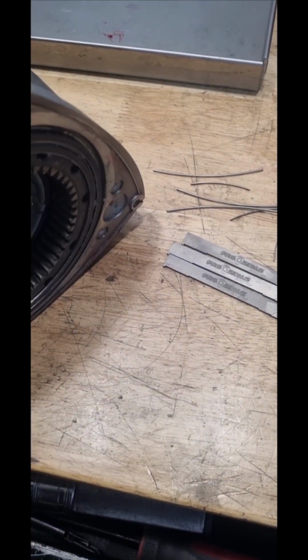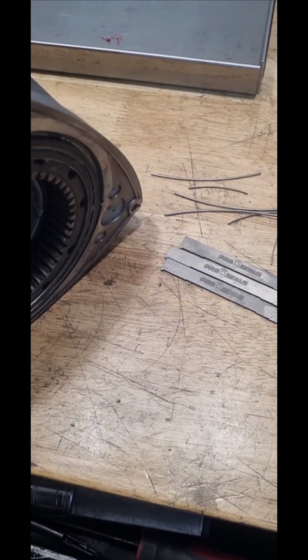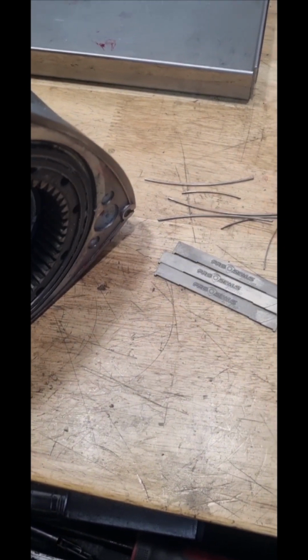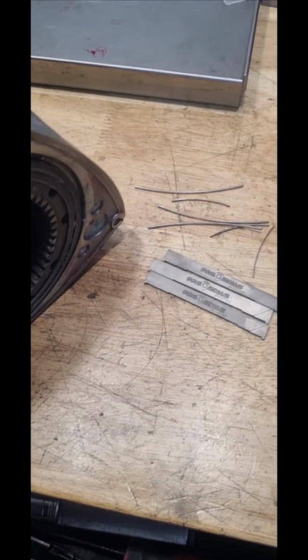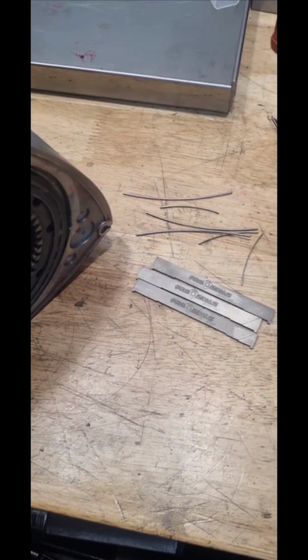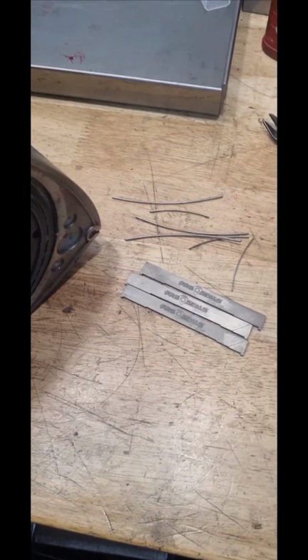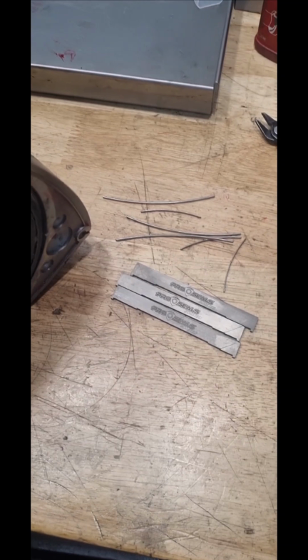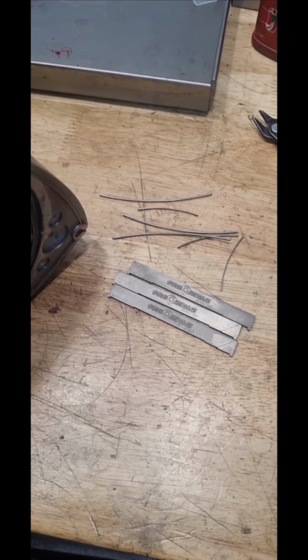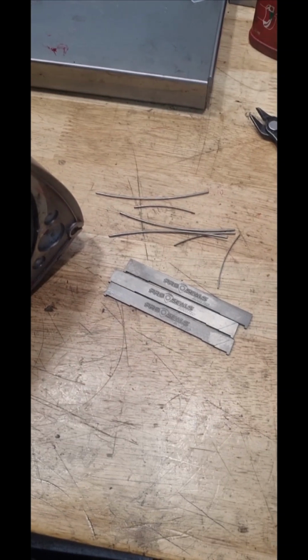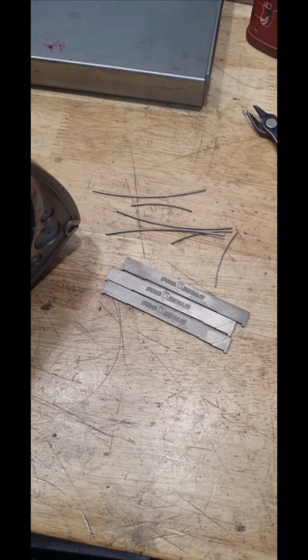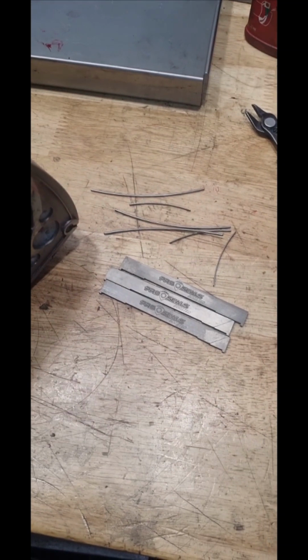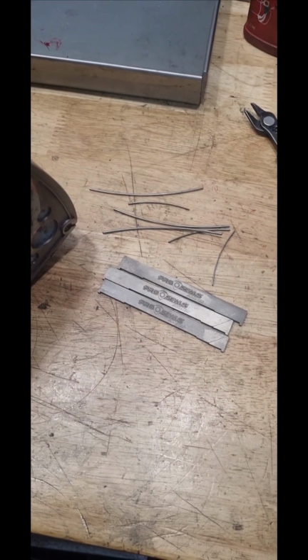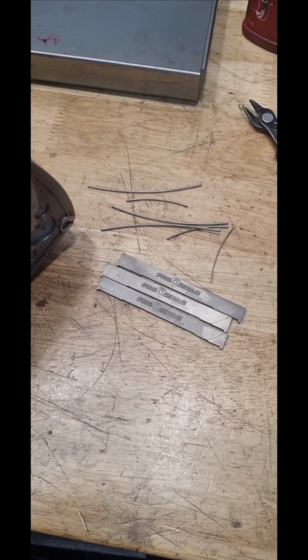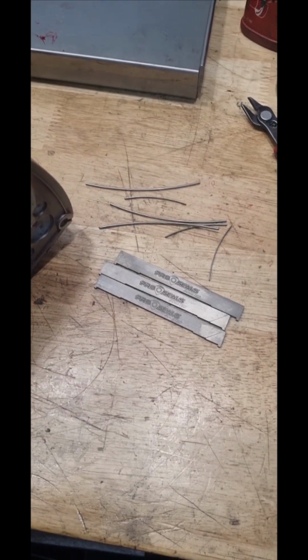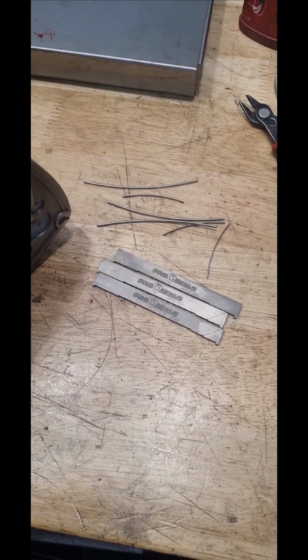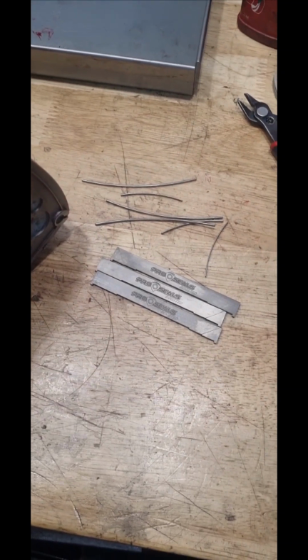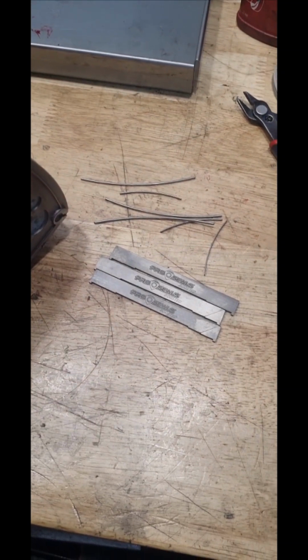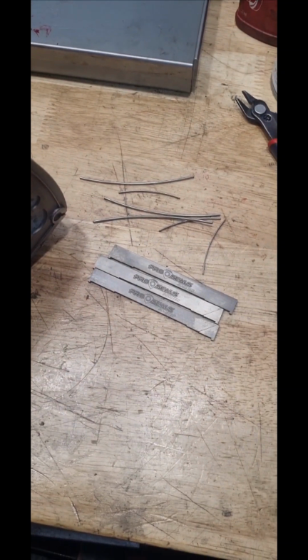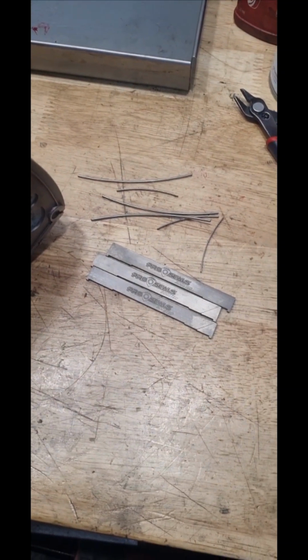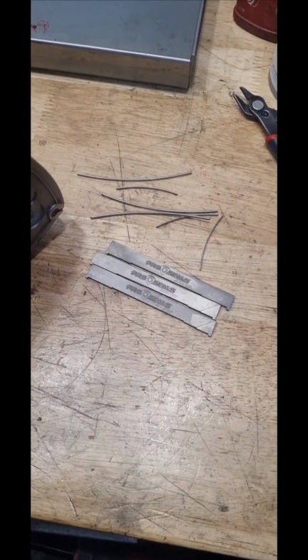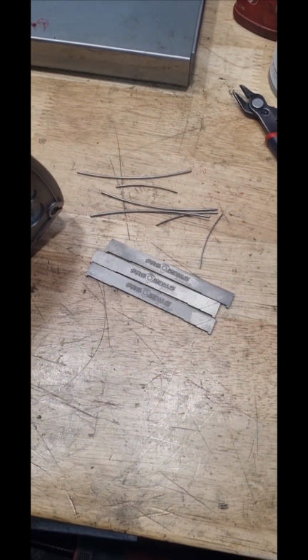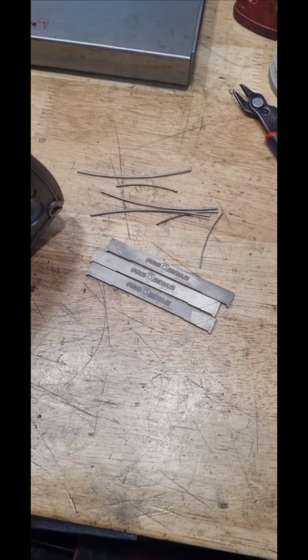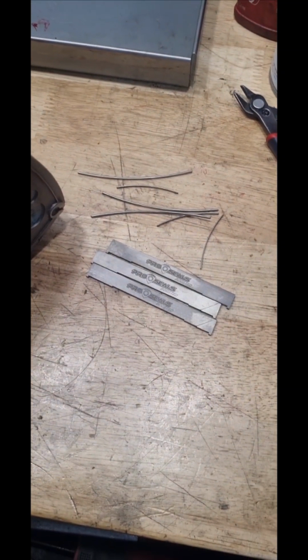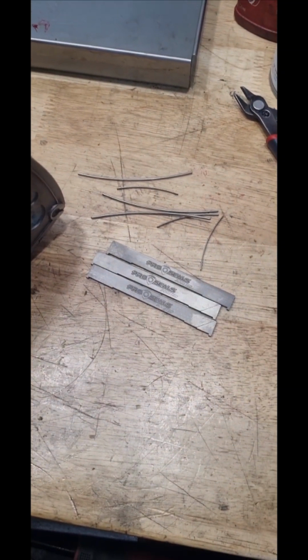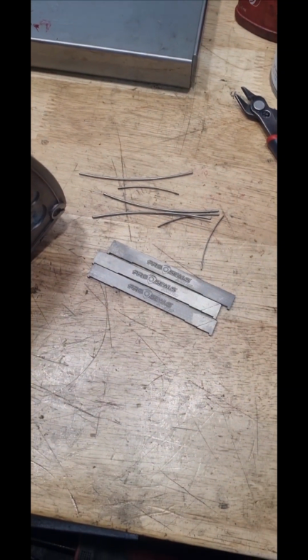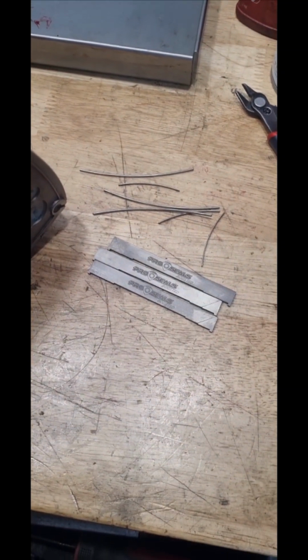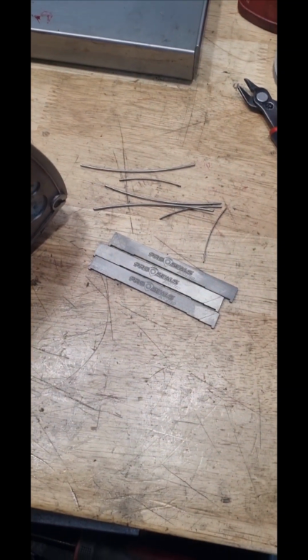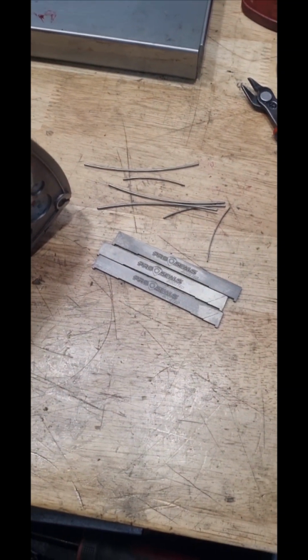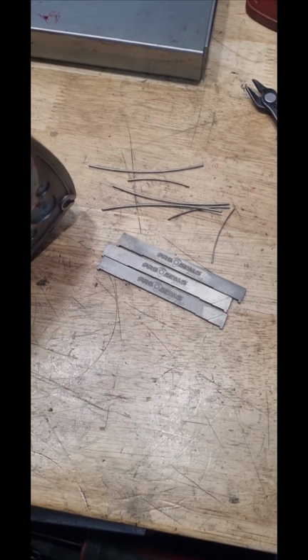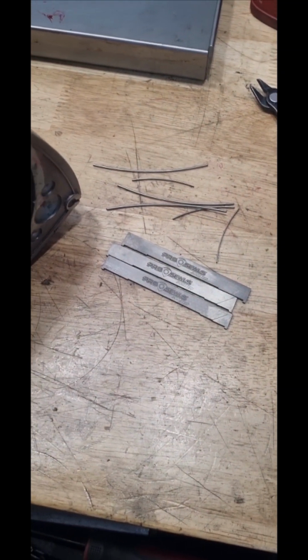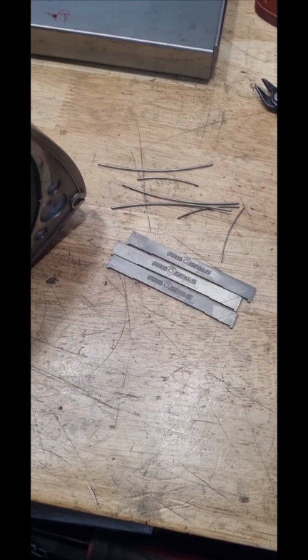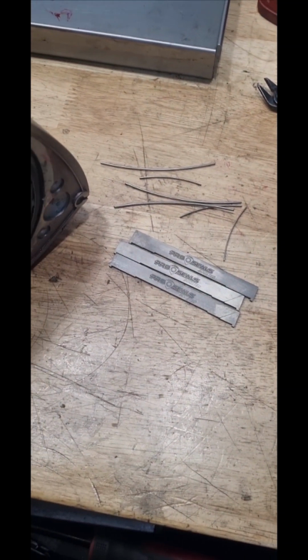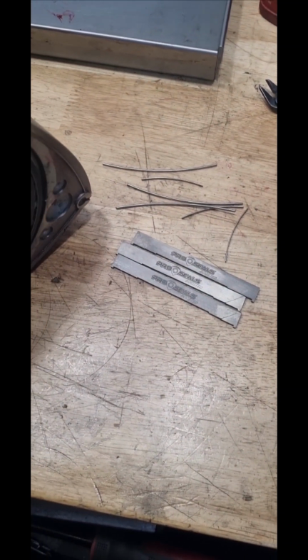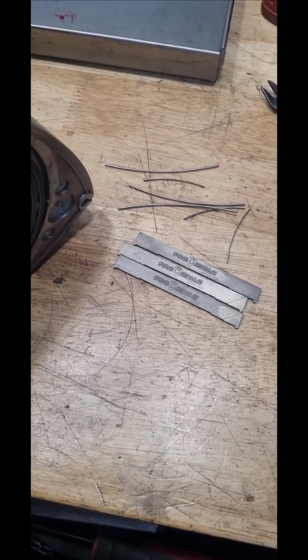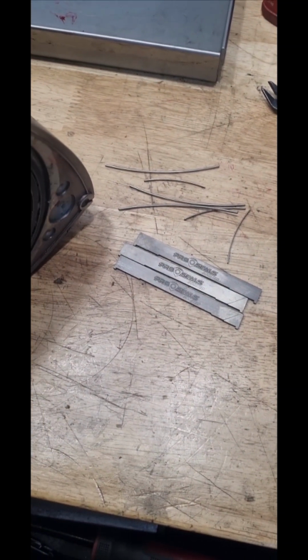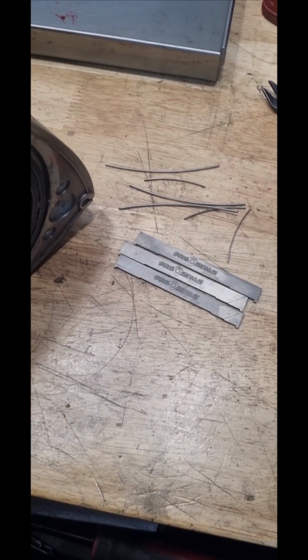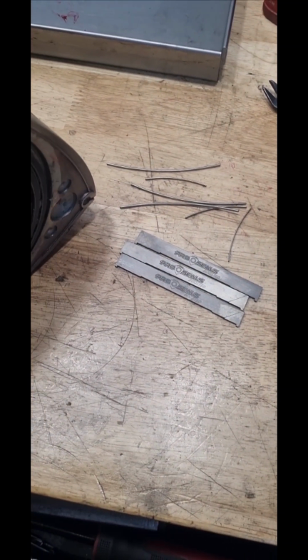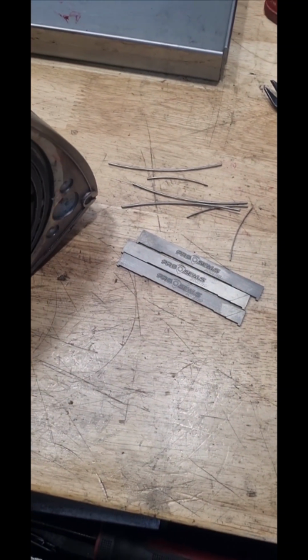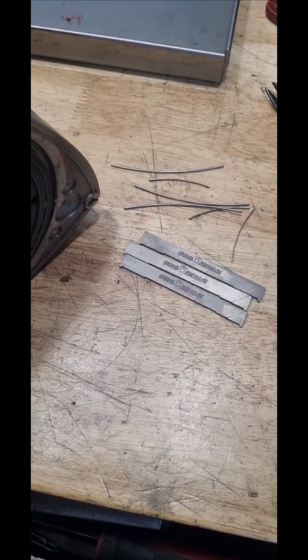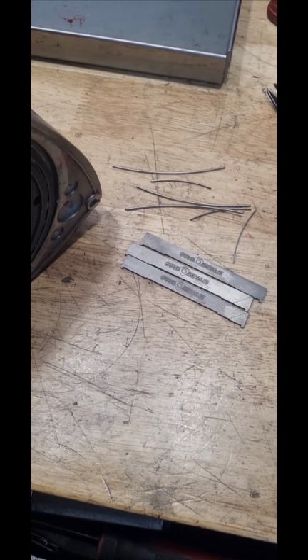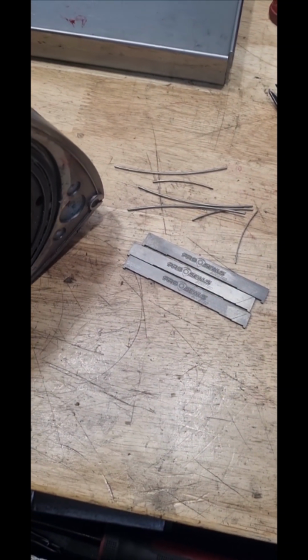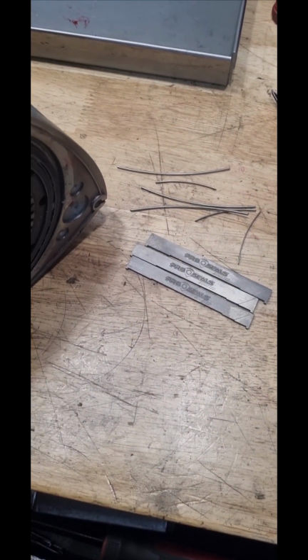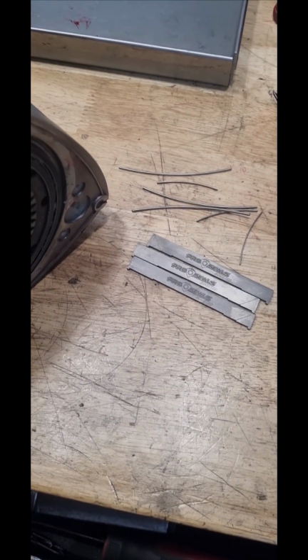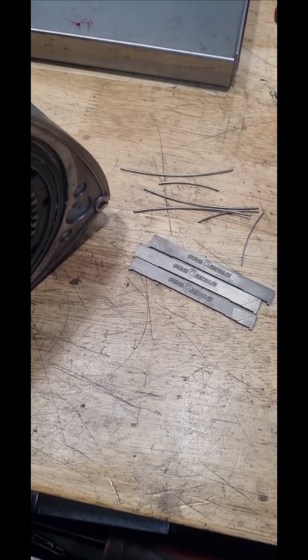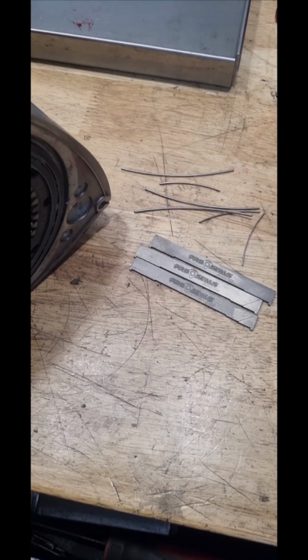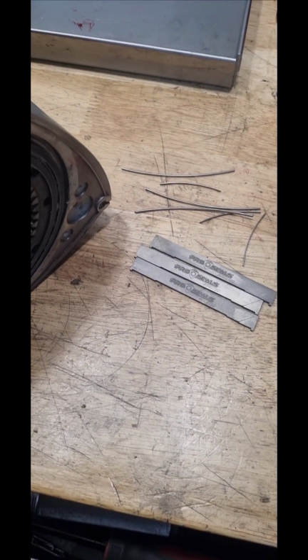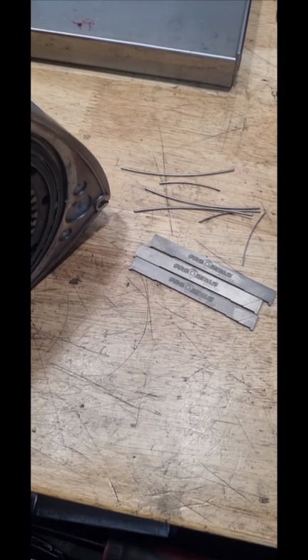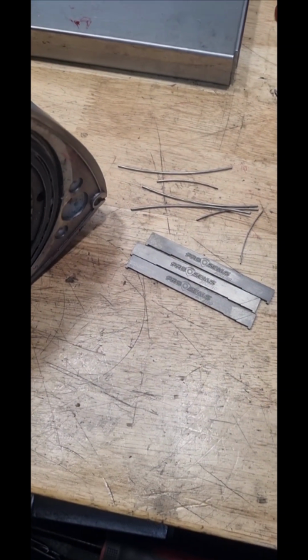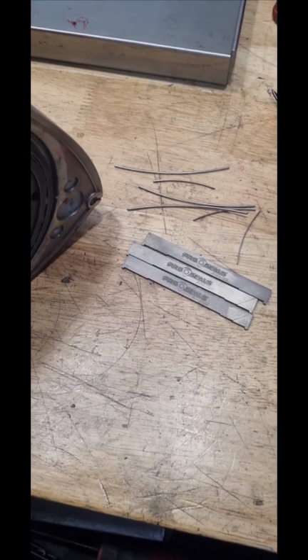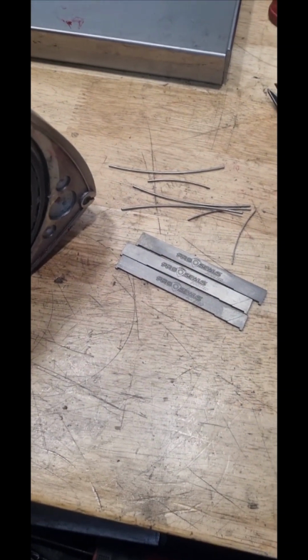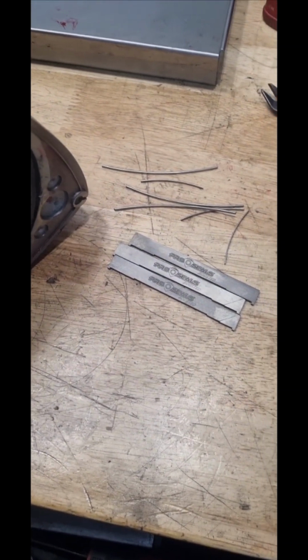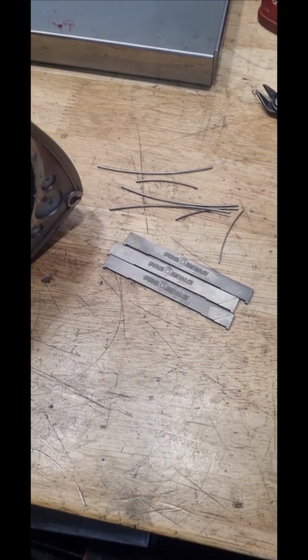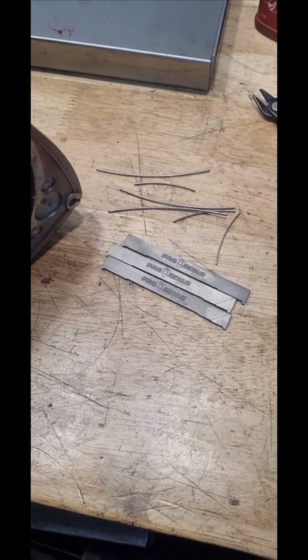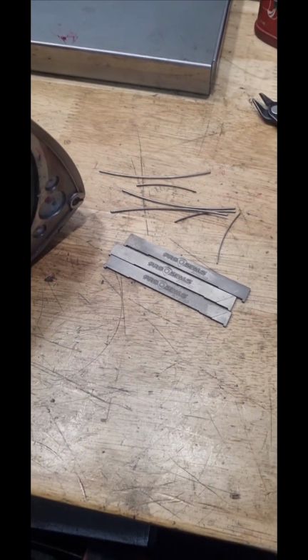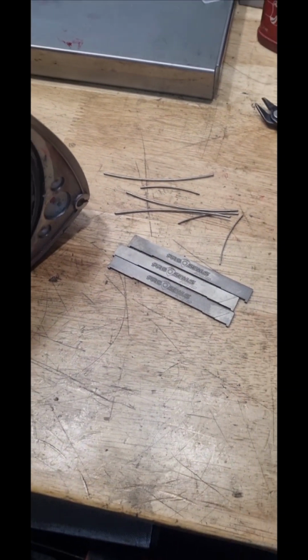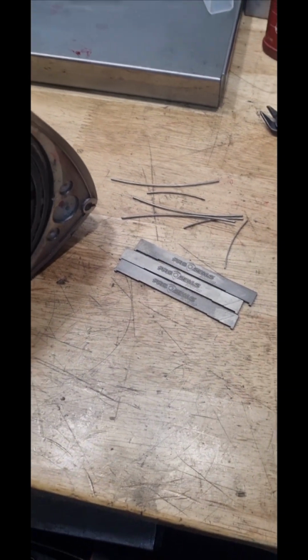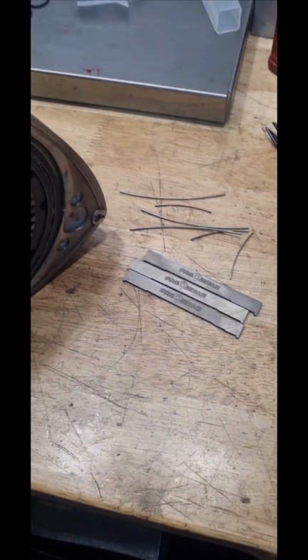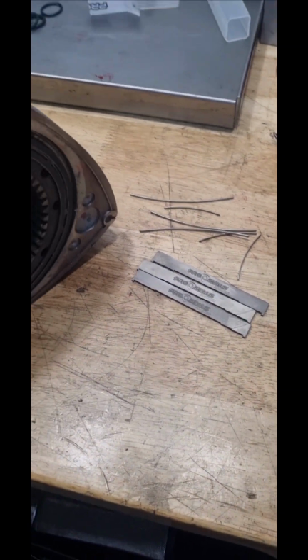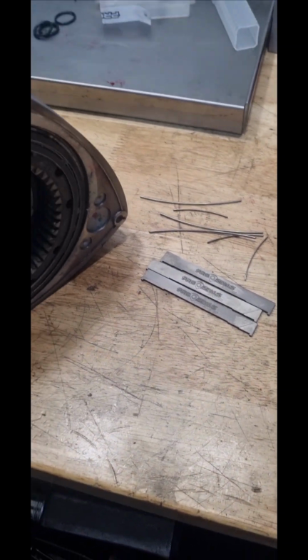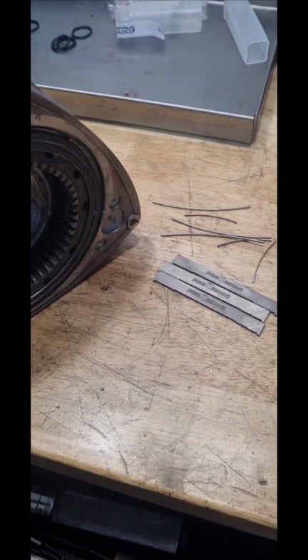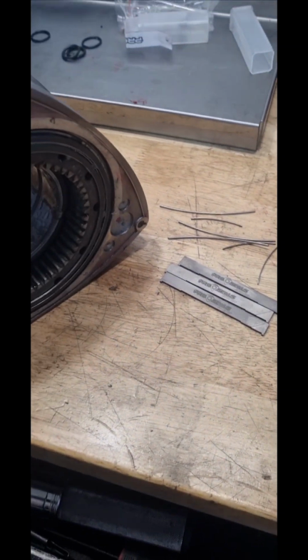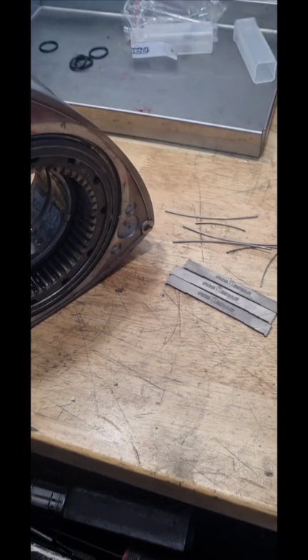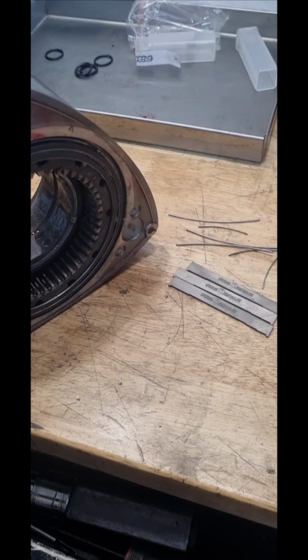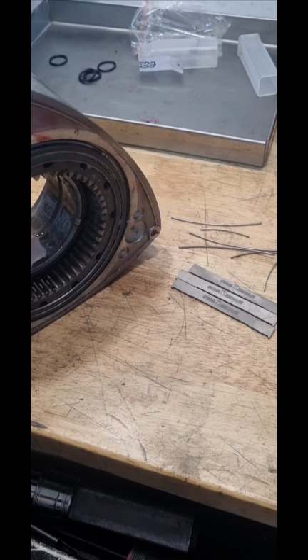Obviously we won't be putting standard Mazda apex seals back in, as that's what broke. So we've gone to an aftermarket seal, and these won't break — so this damage that has occurred won't occur again.